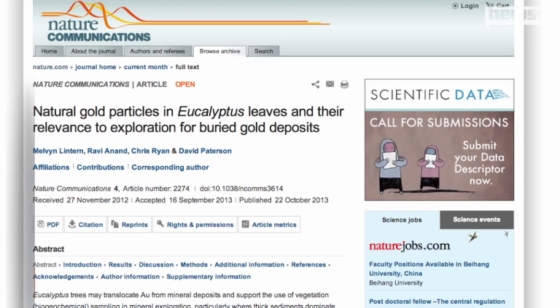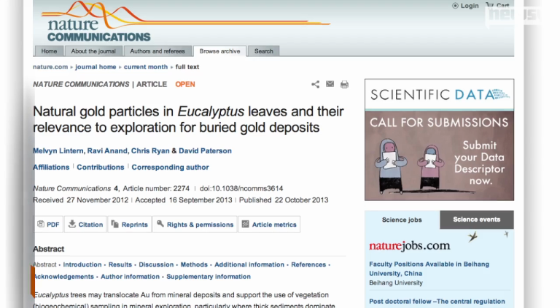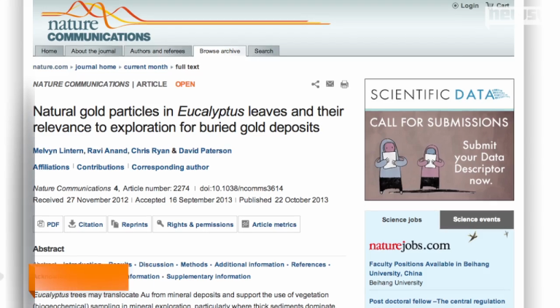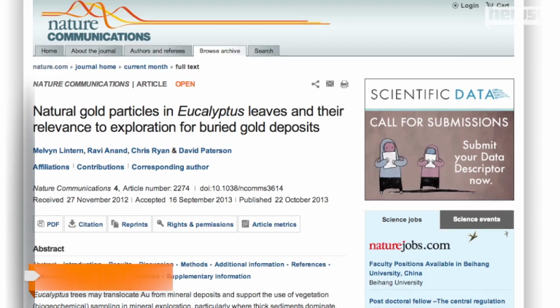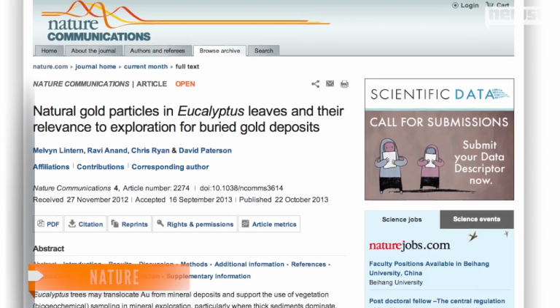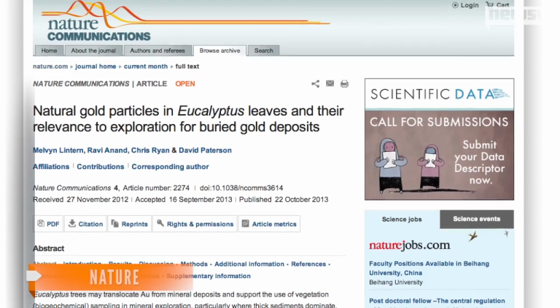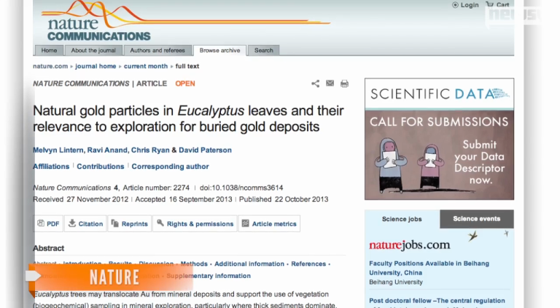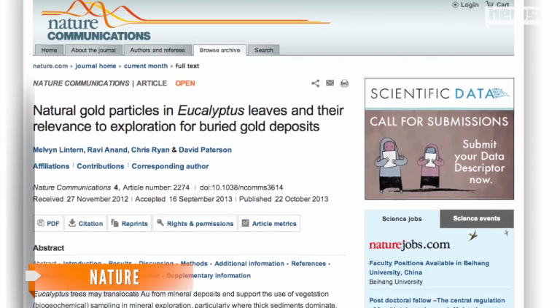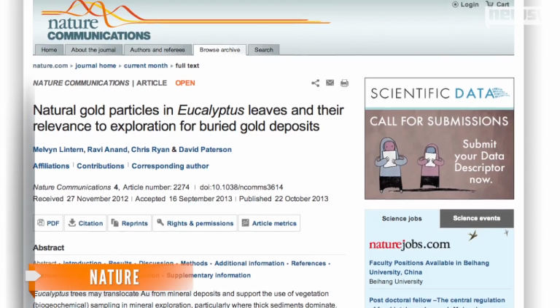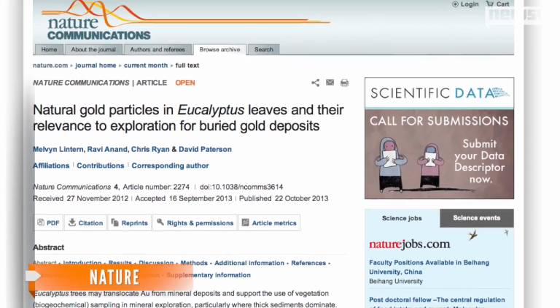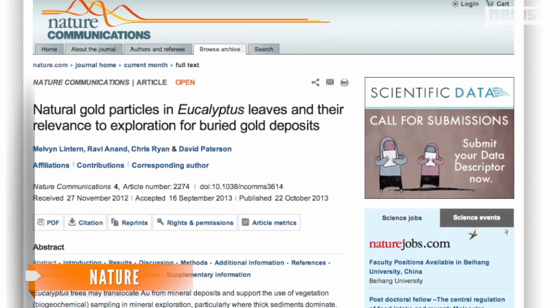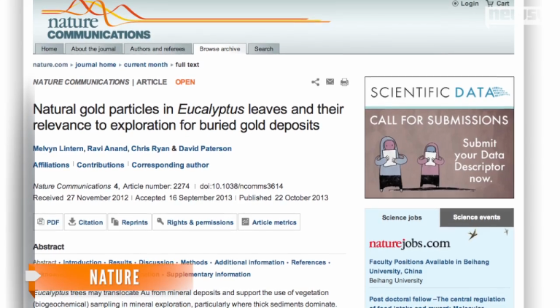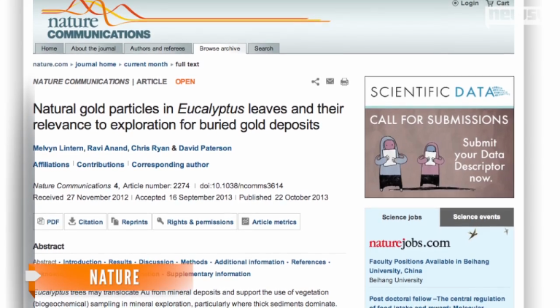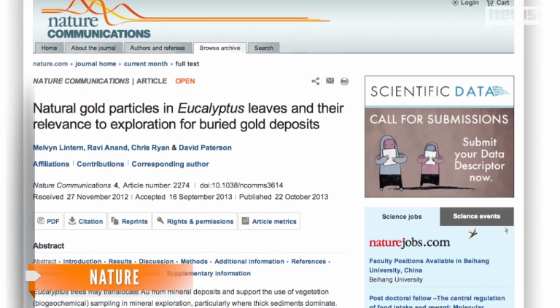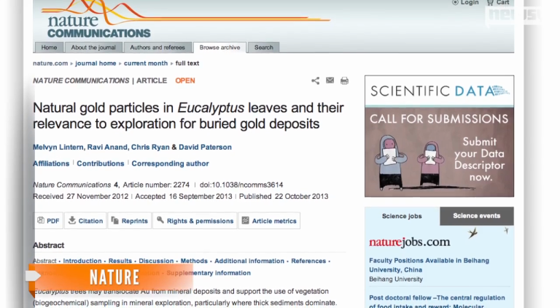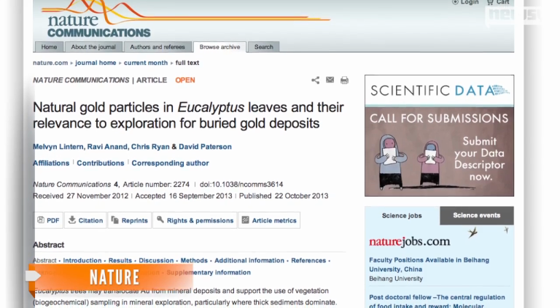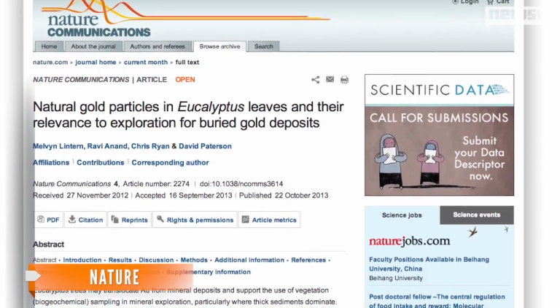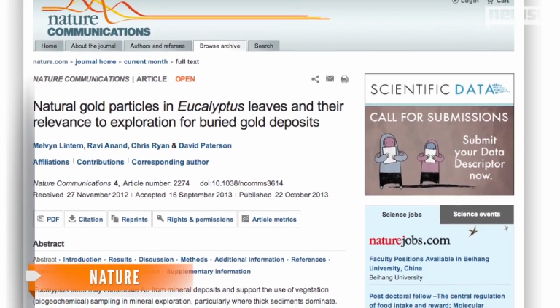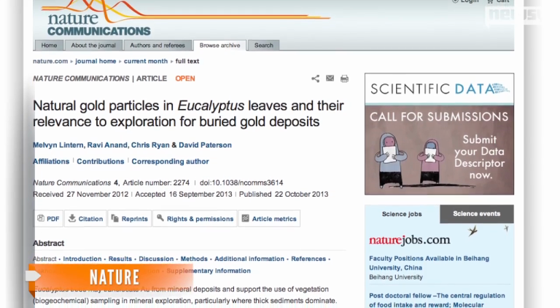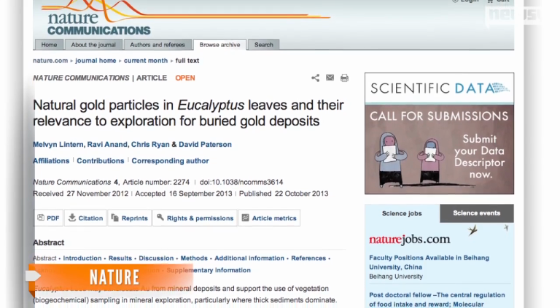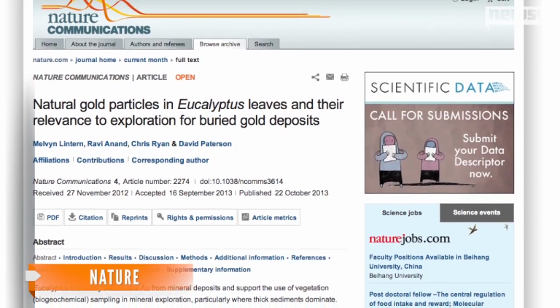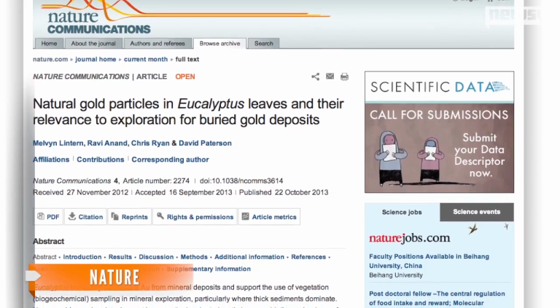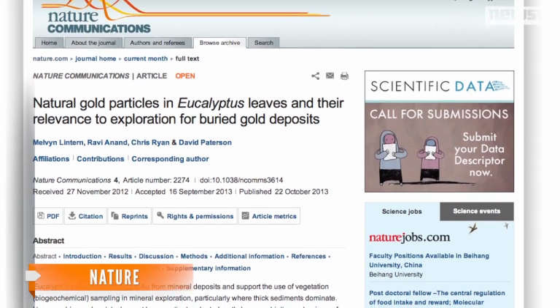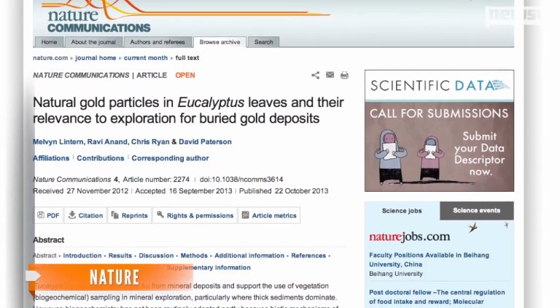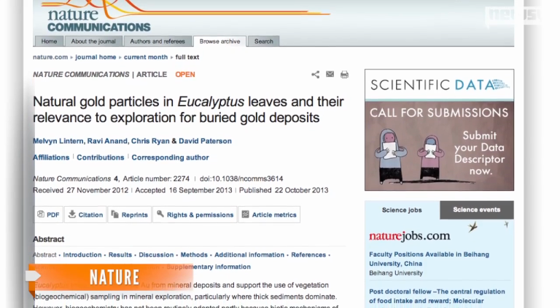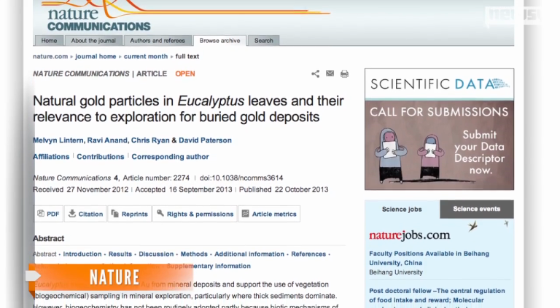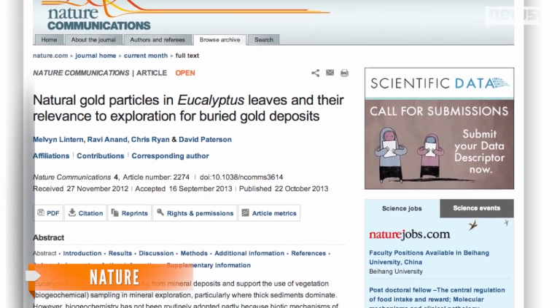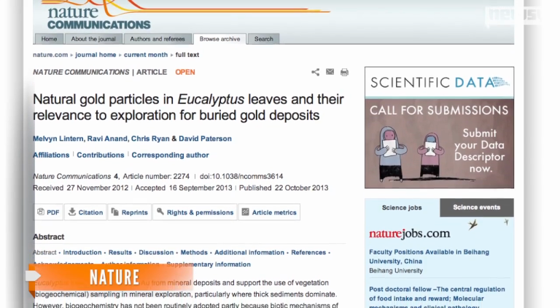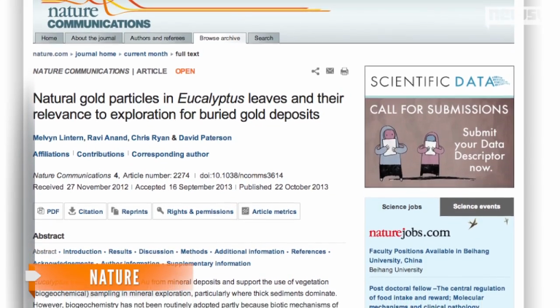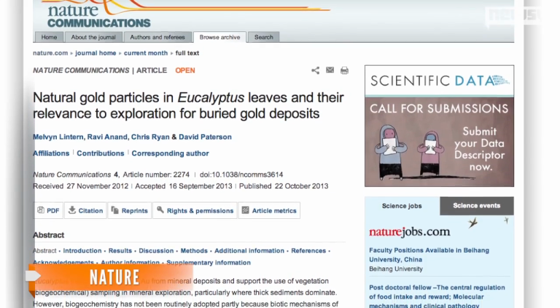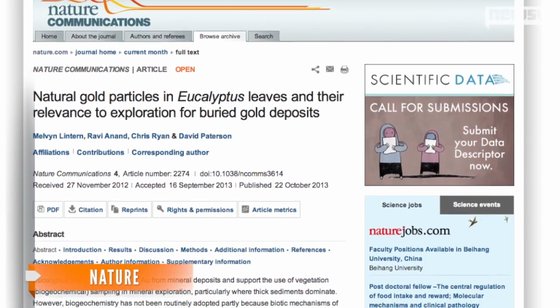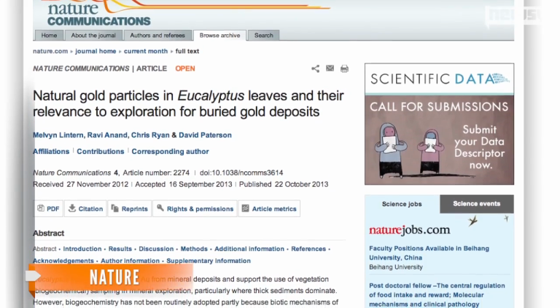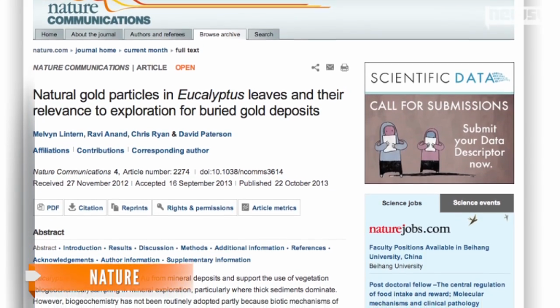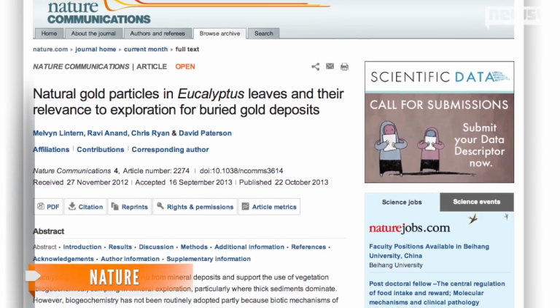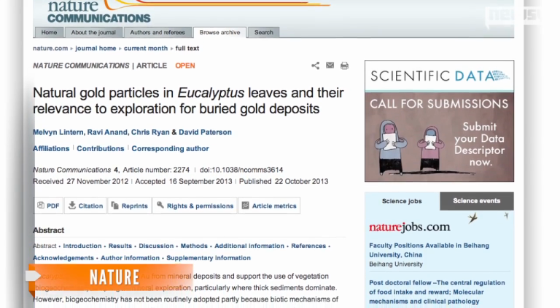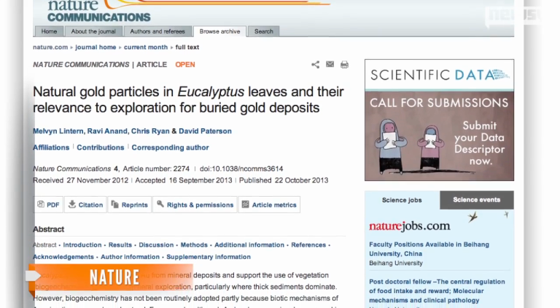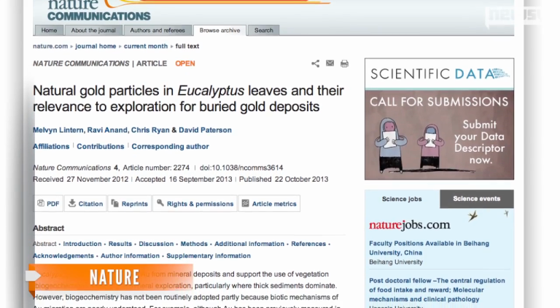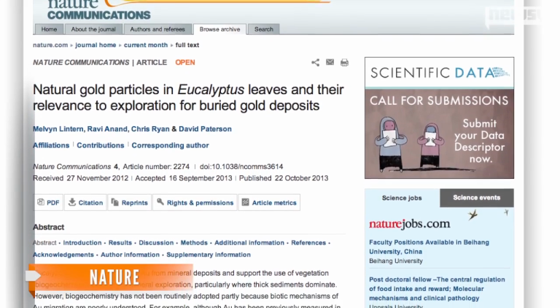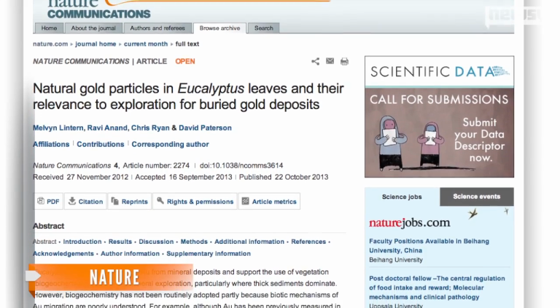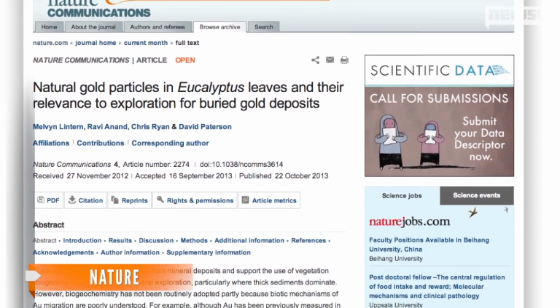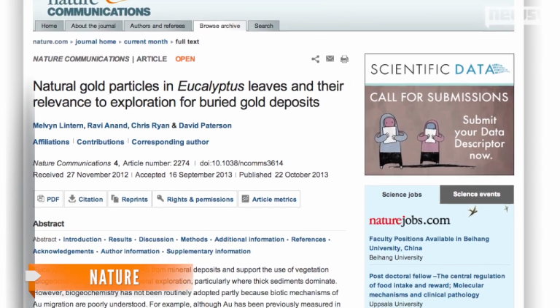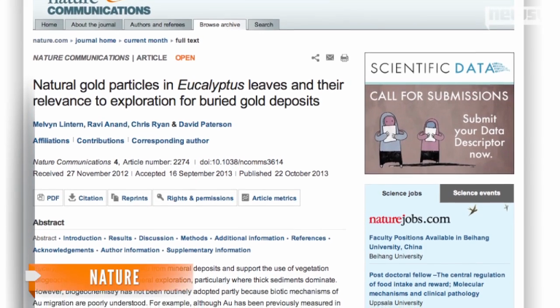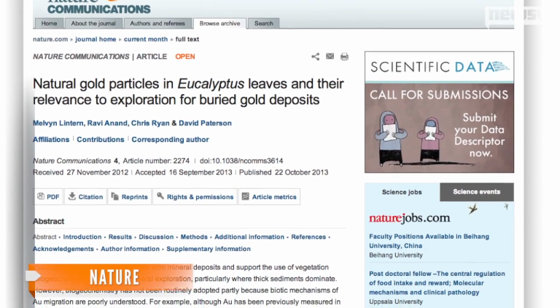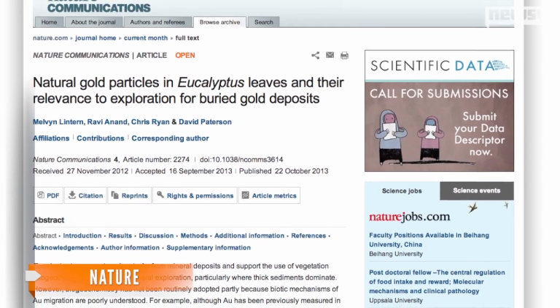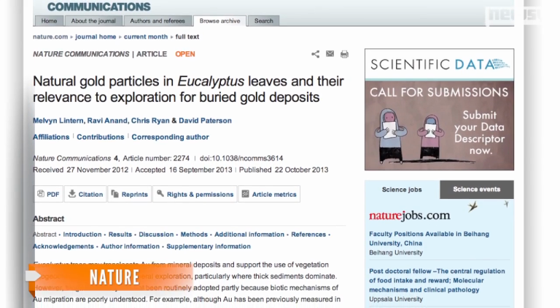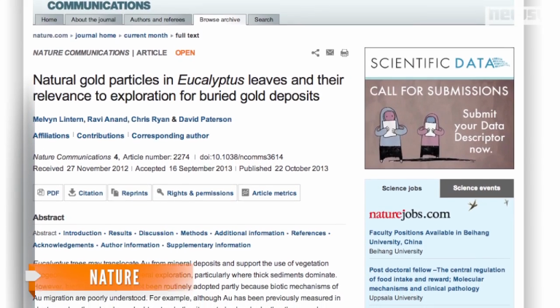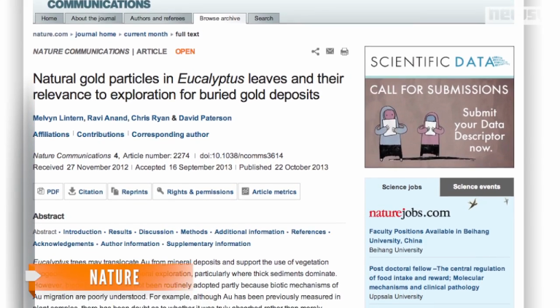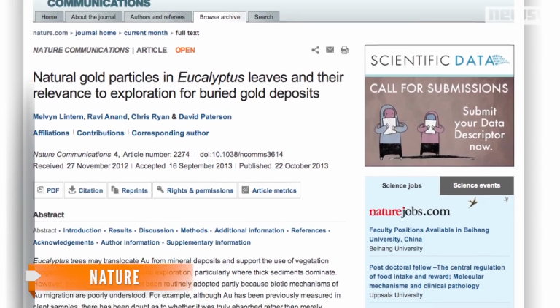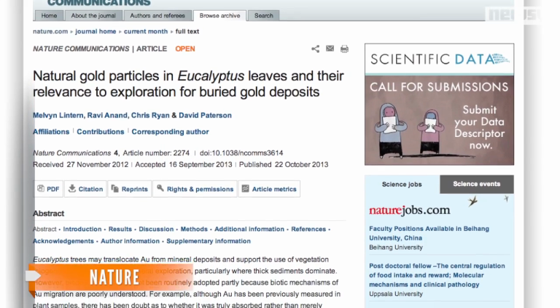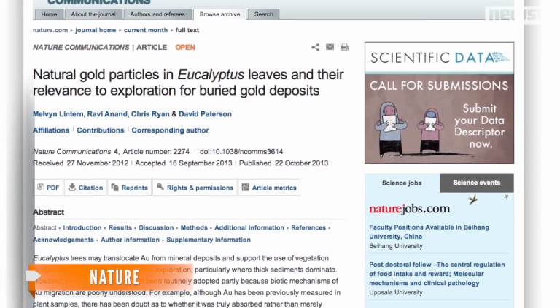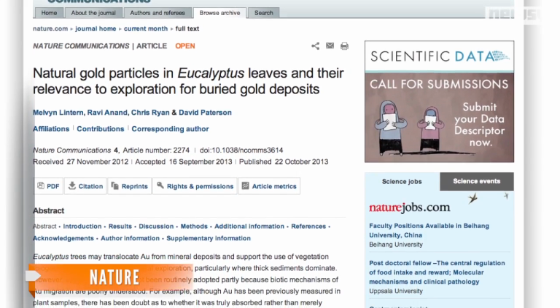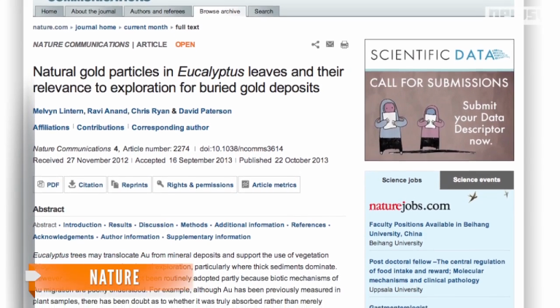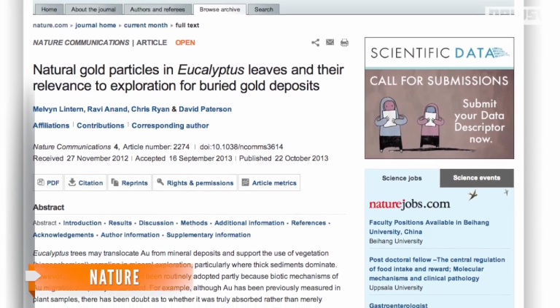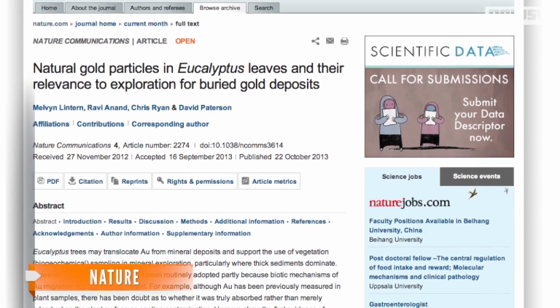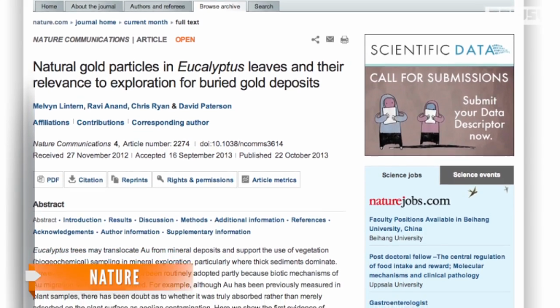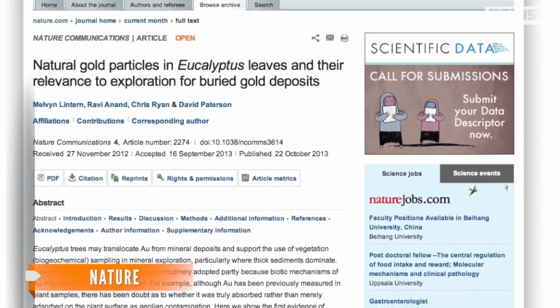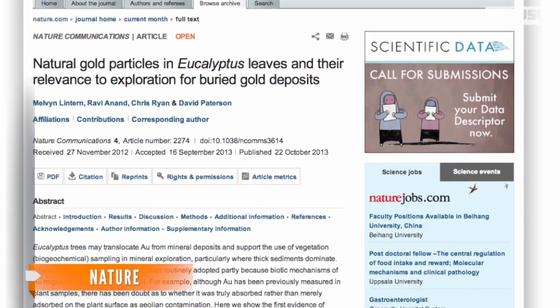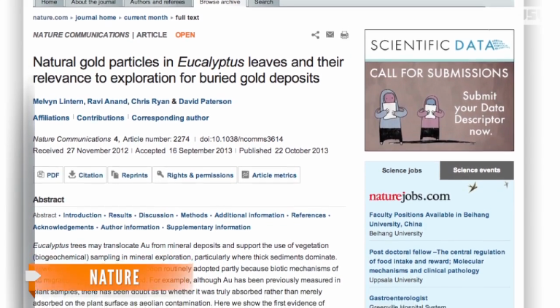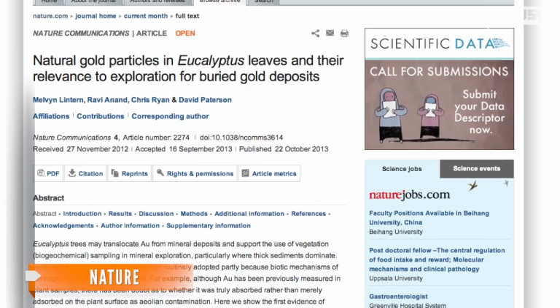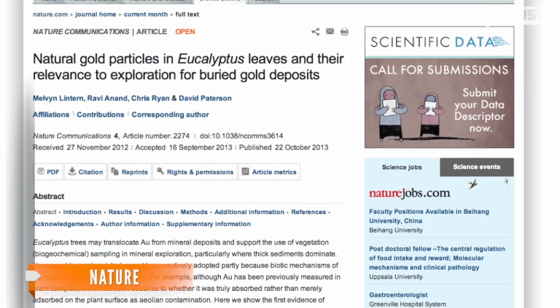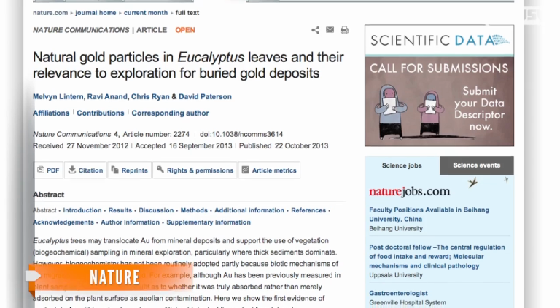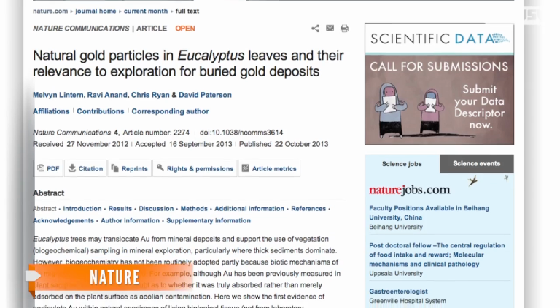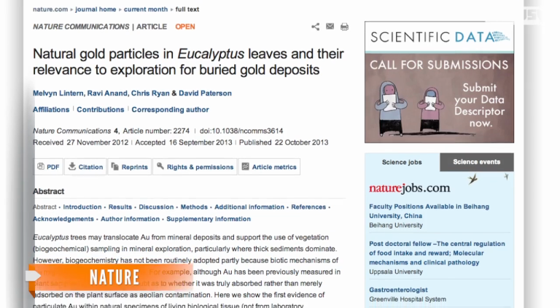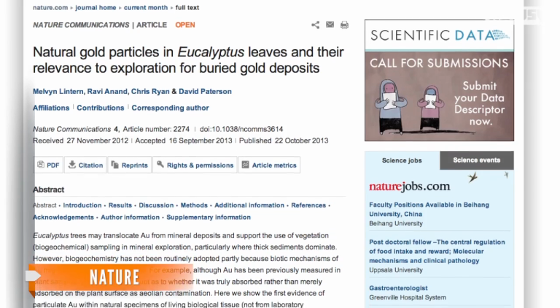What makes this a landmark study is that it settles a long debate about where the gold comes from. Before now, scientists couldn't prove the gold deposits came from deeper underground rather than from gold already on the surface.